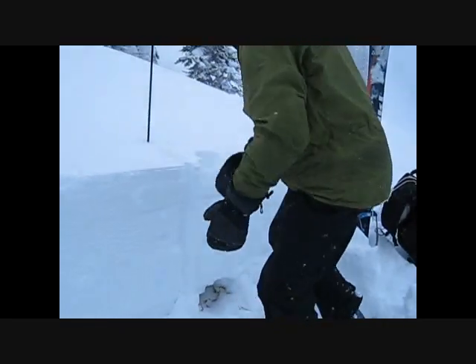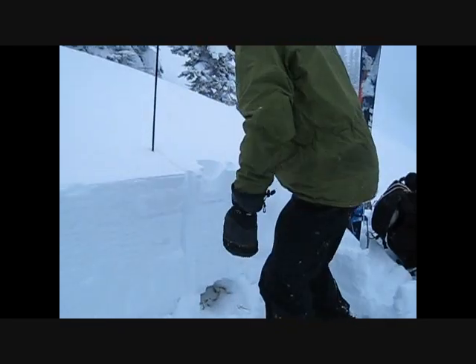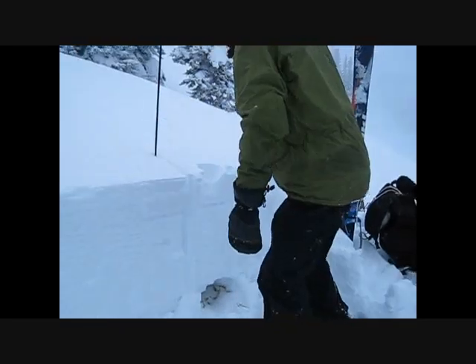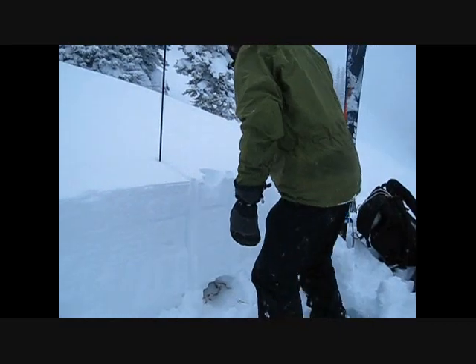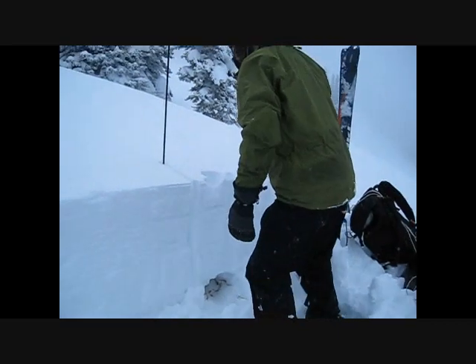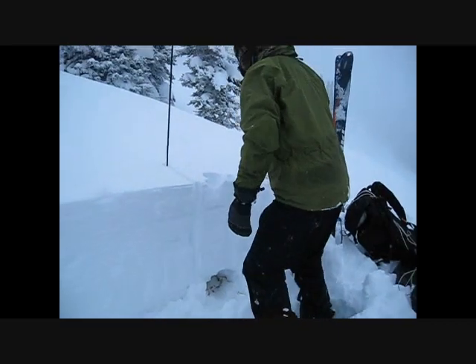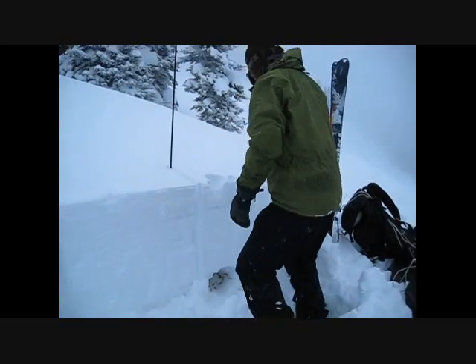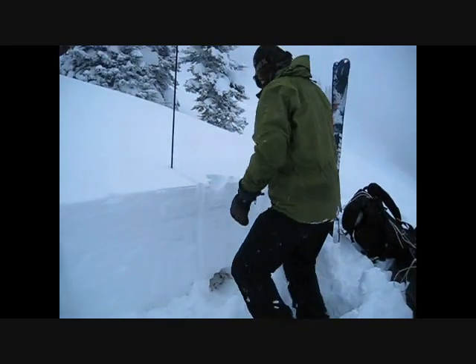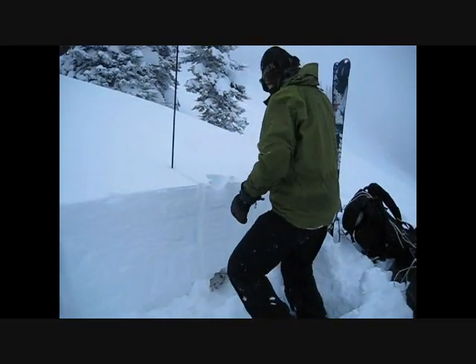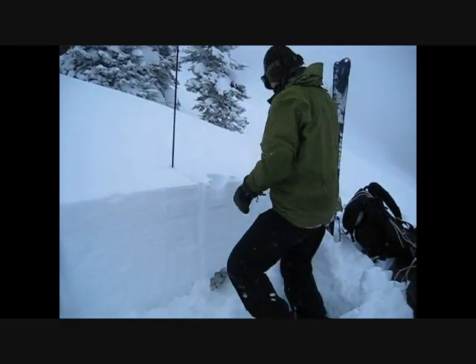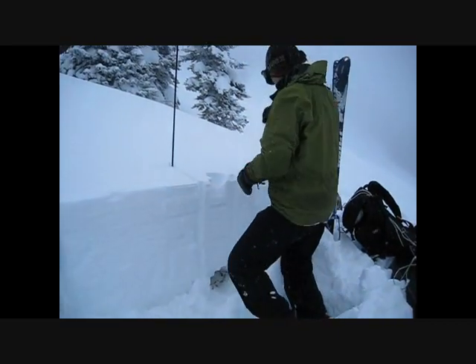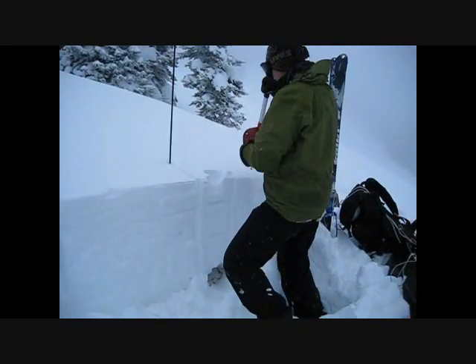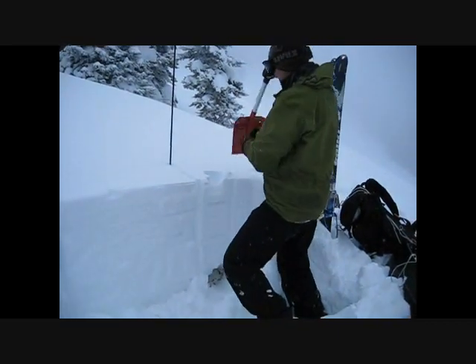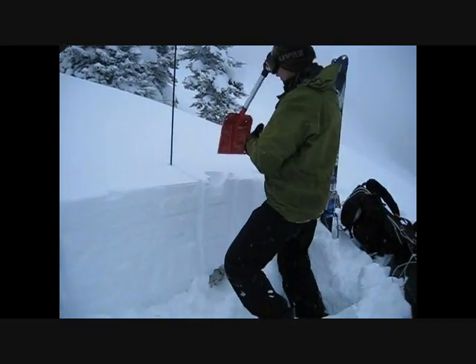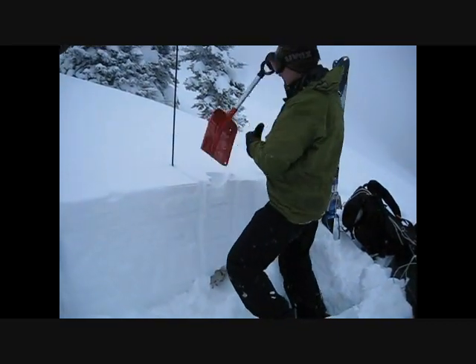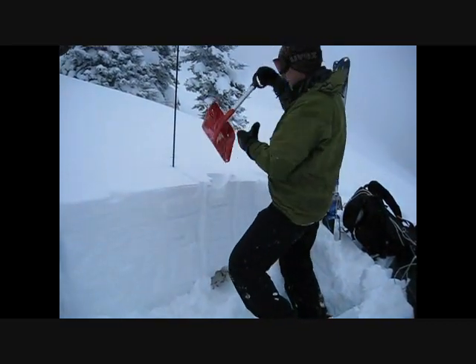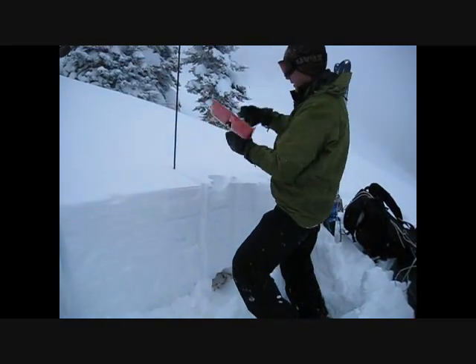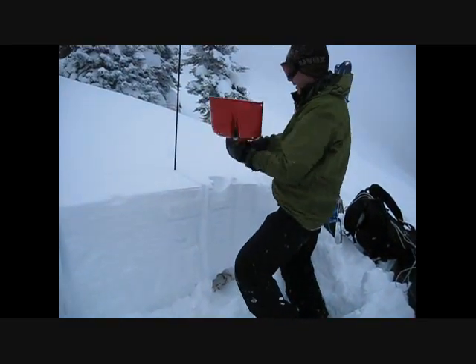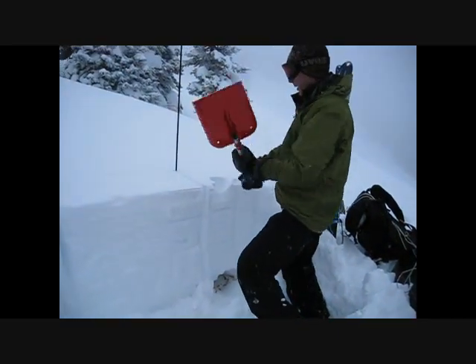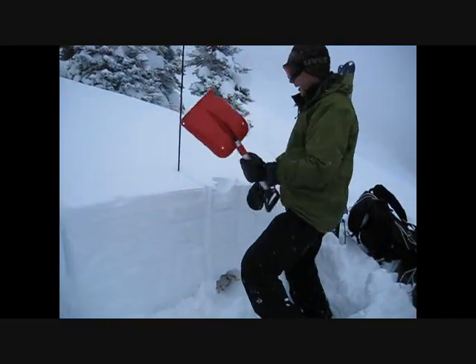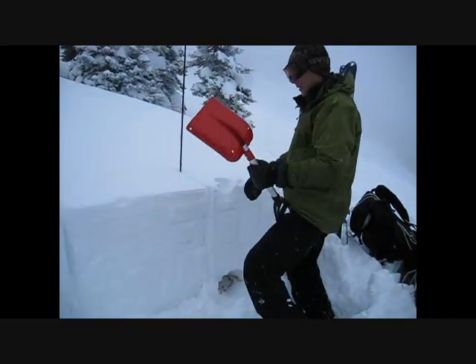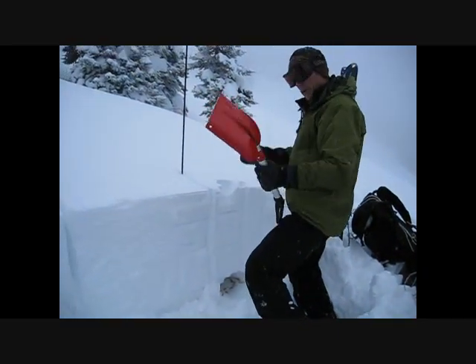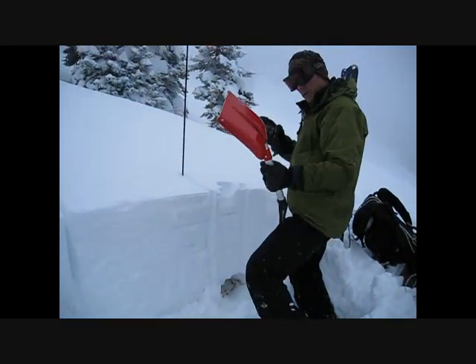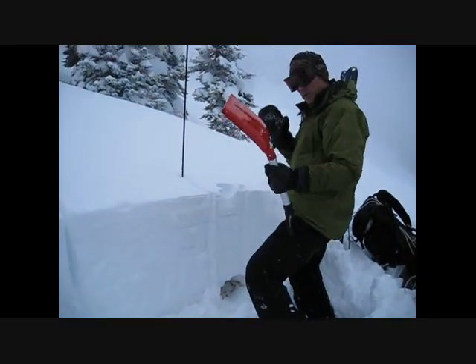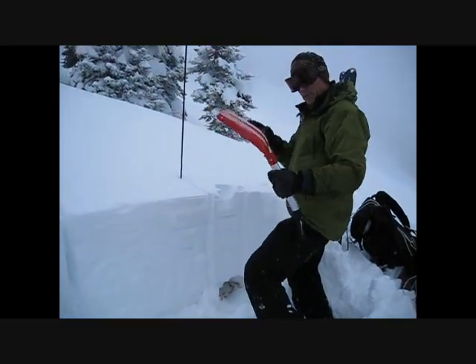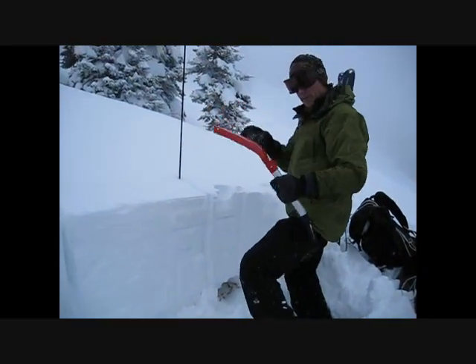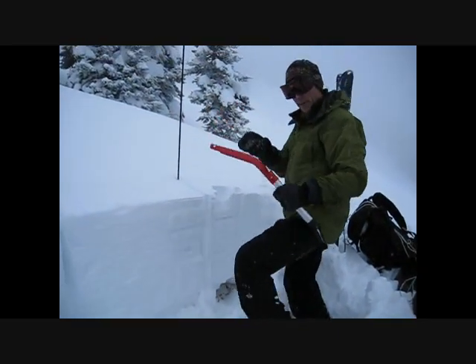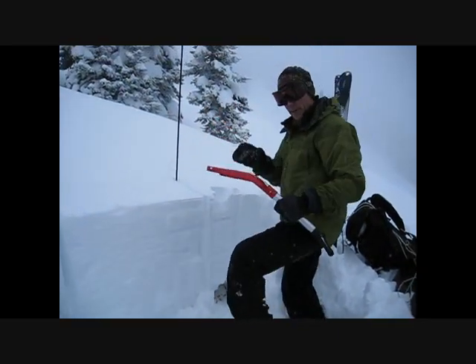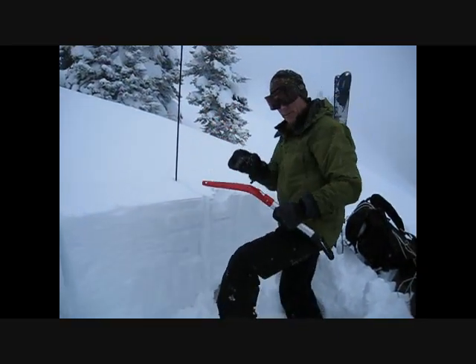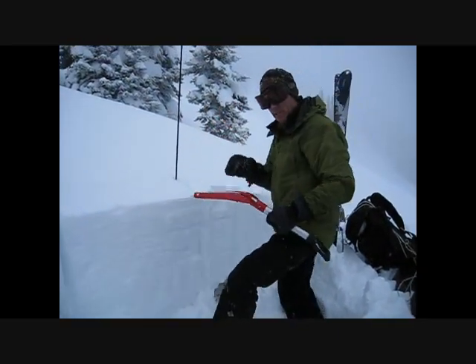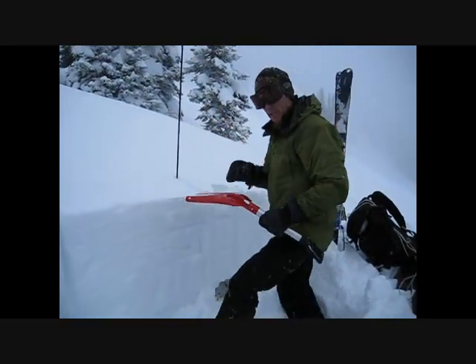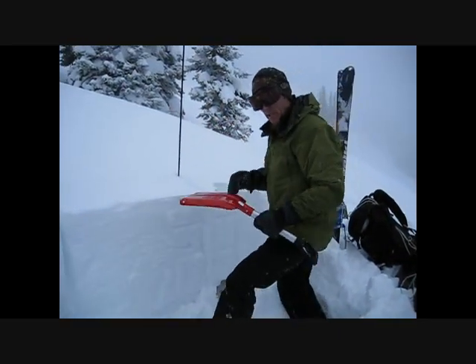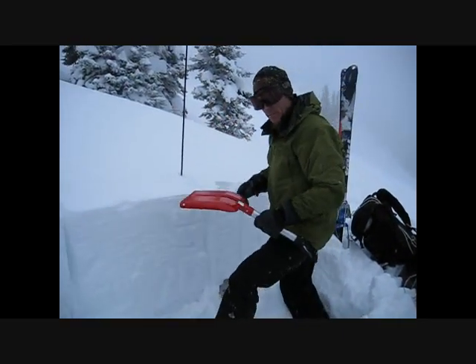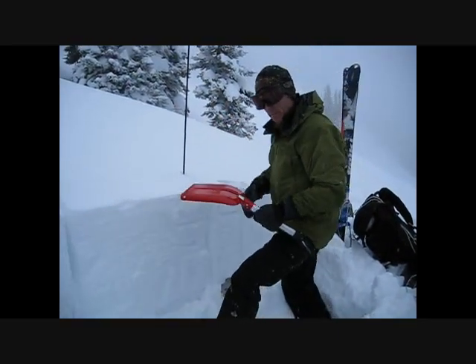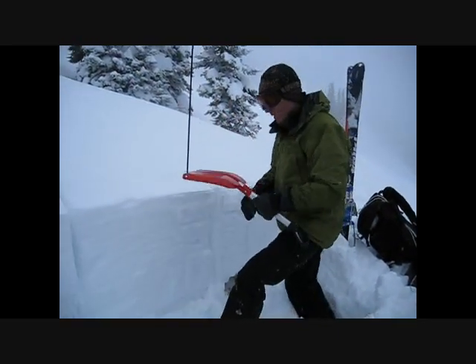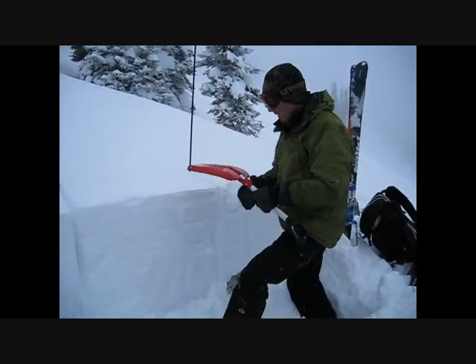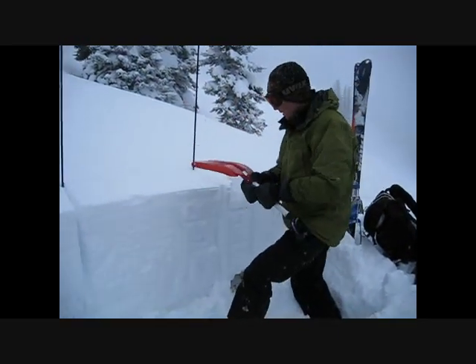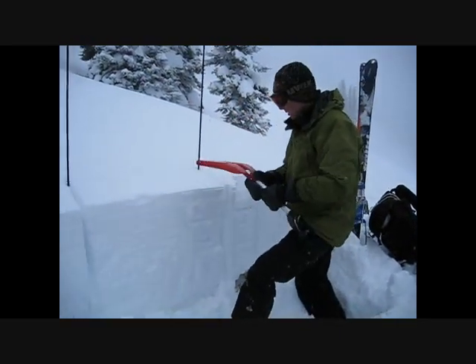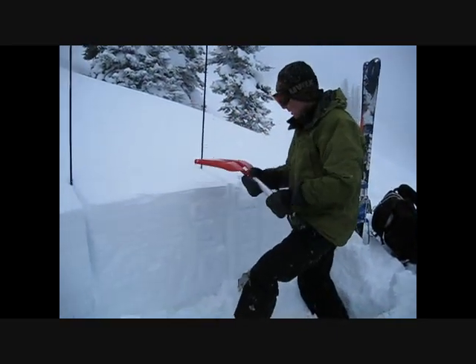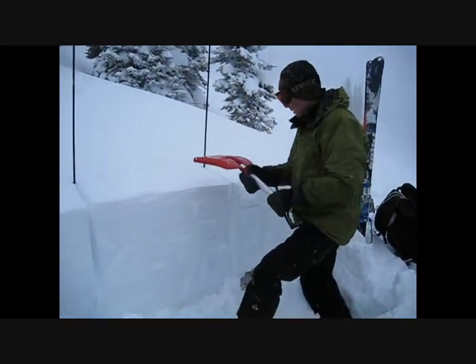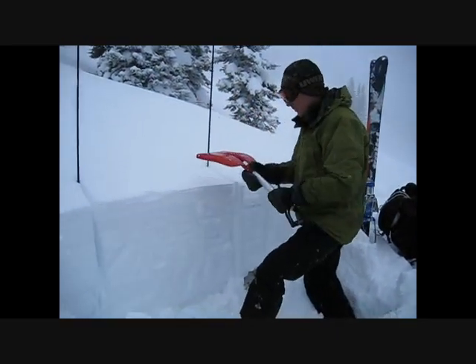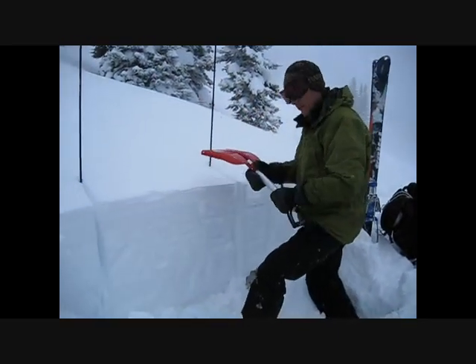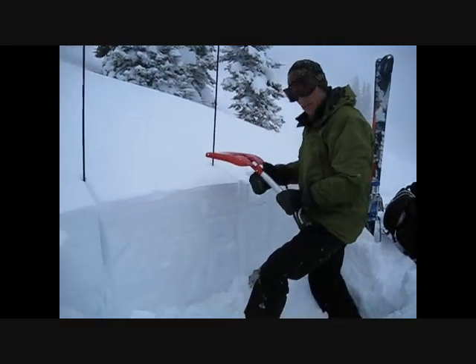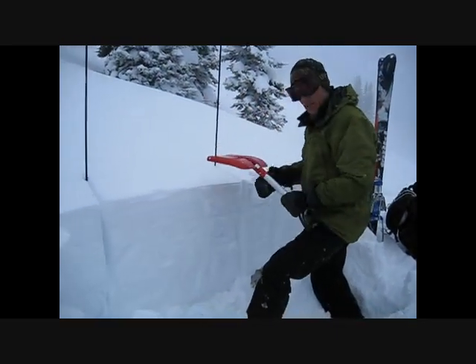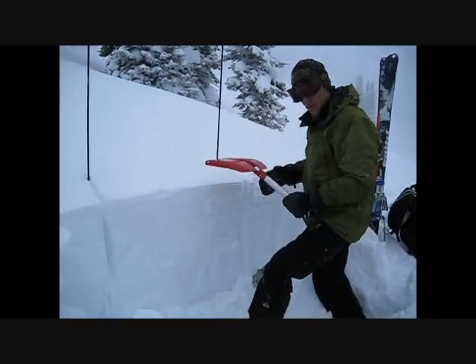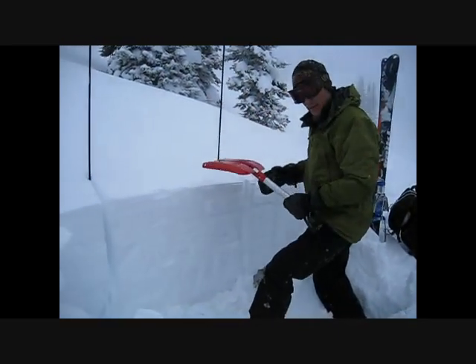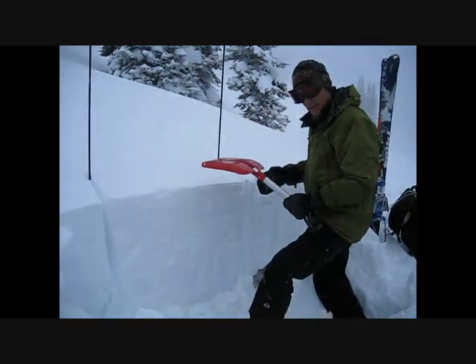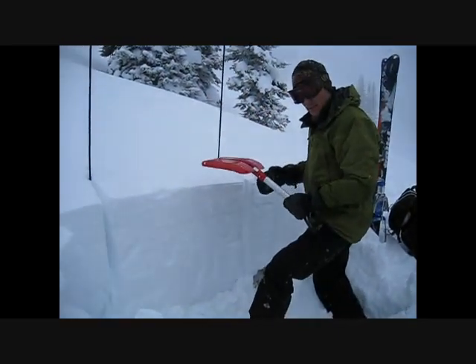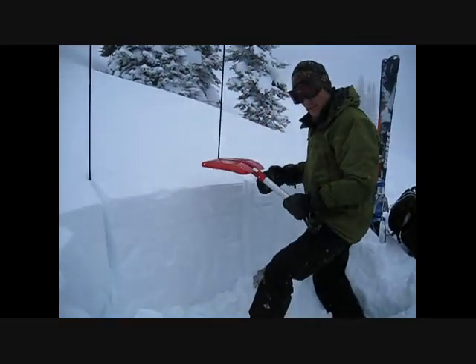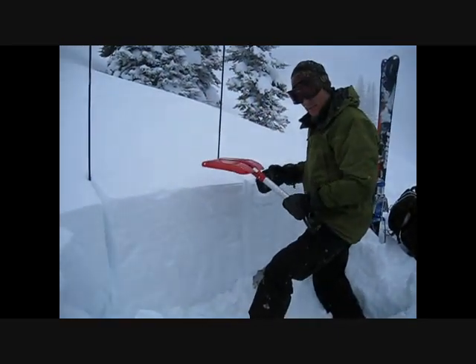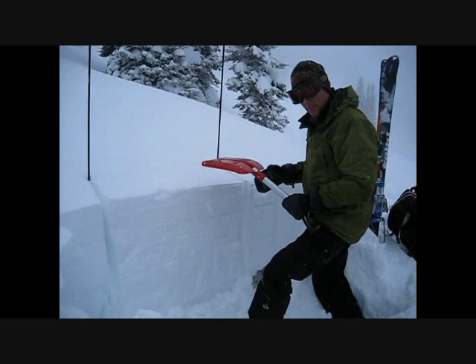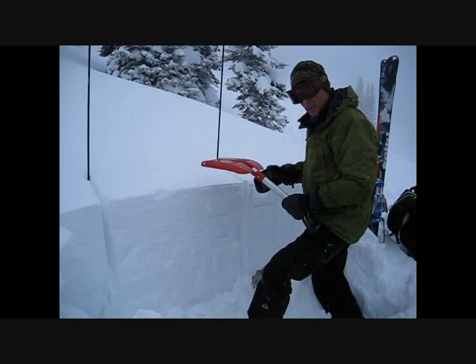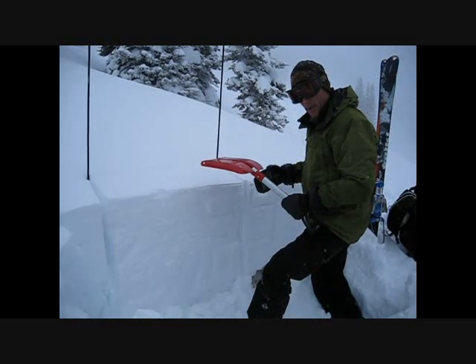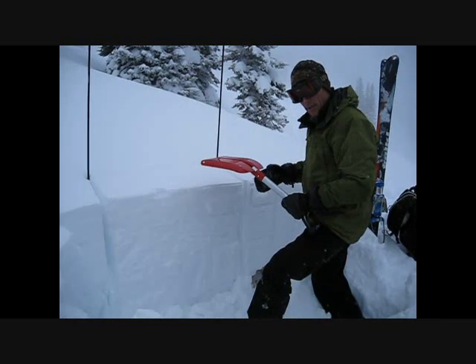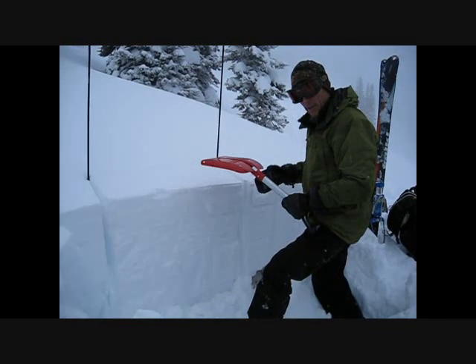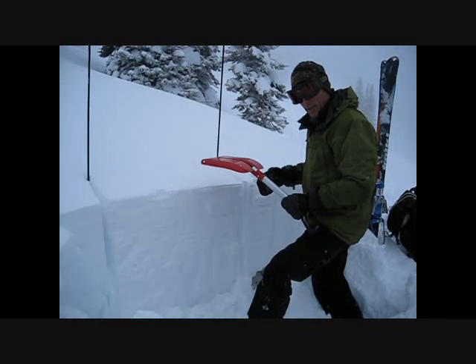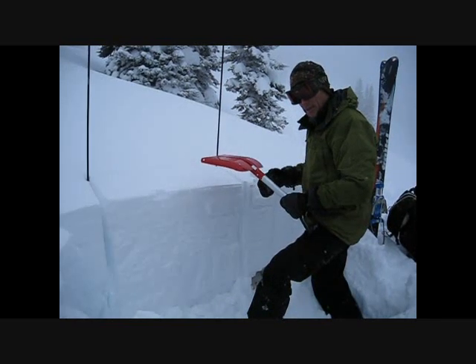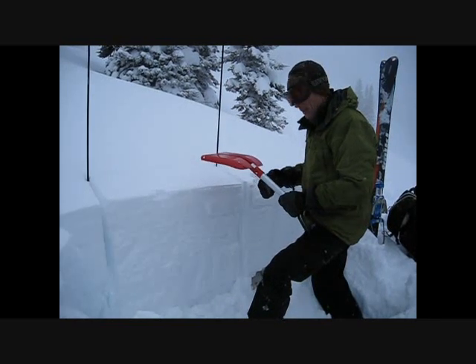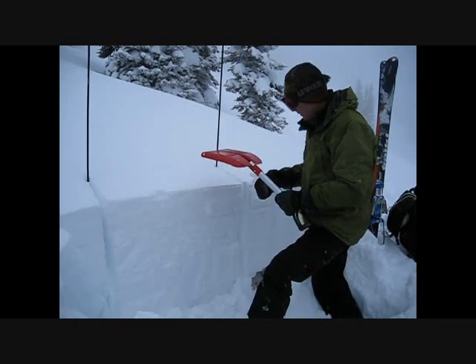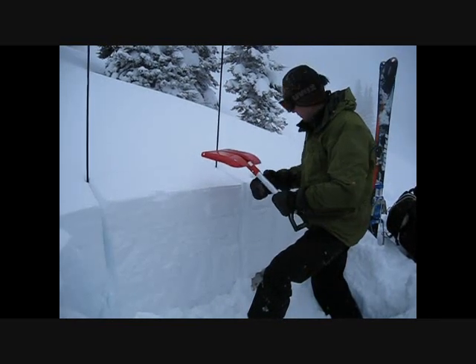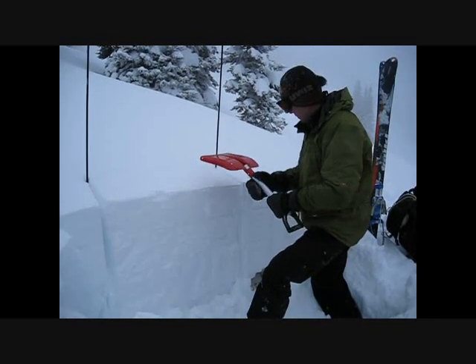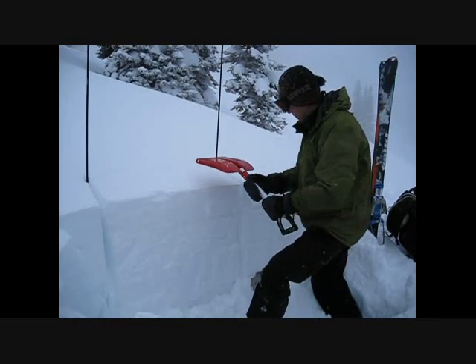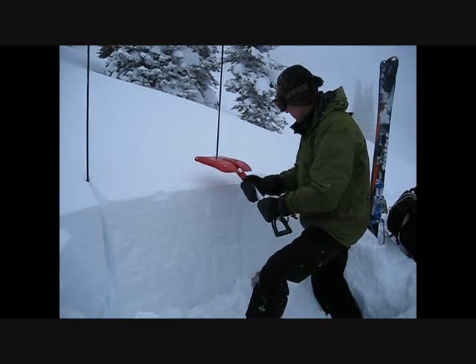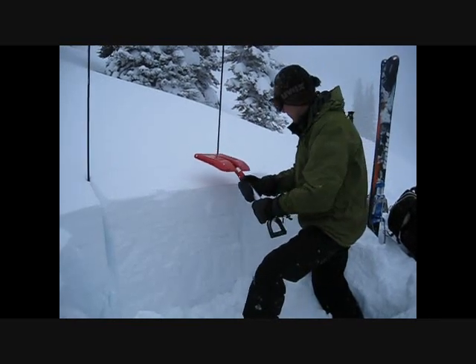So we'll do an ECT, and here we're just above the slope. This is a very low angle slope — we're on 17 degrees.